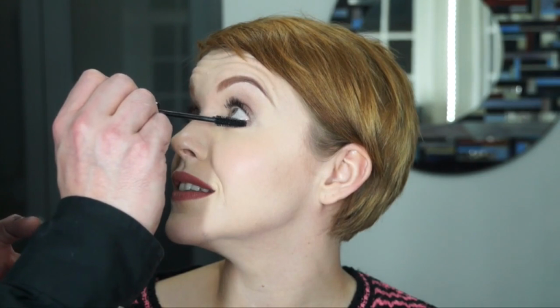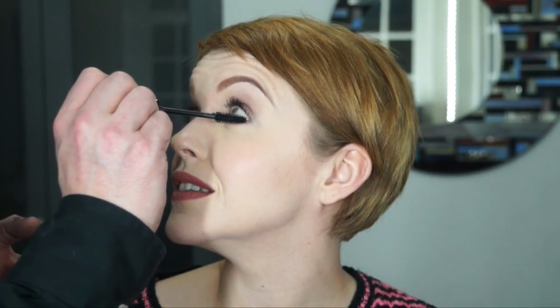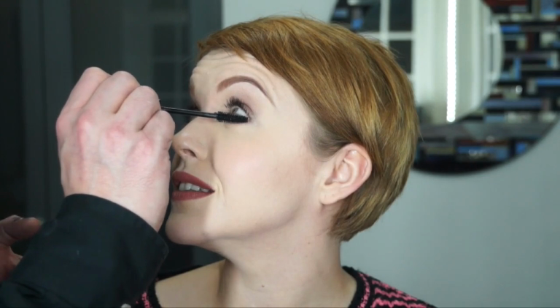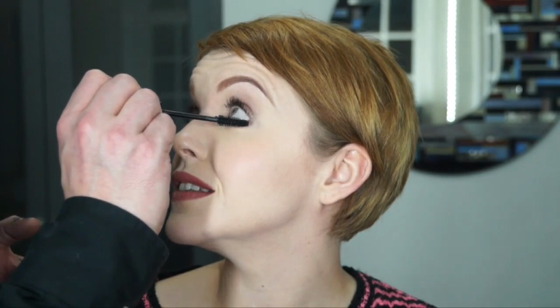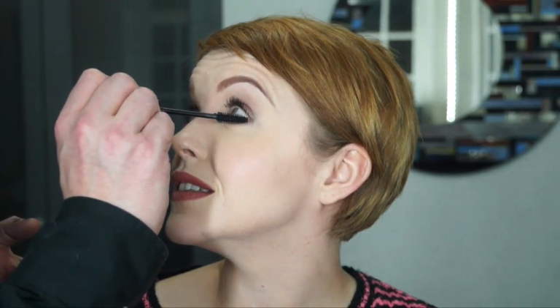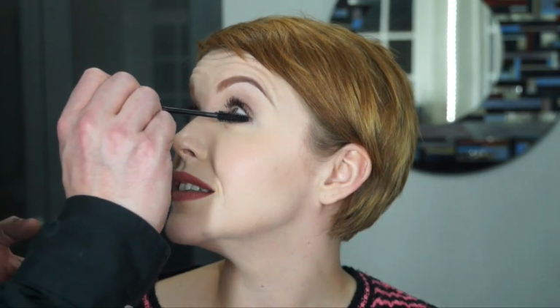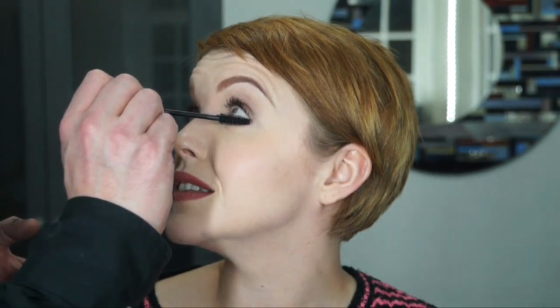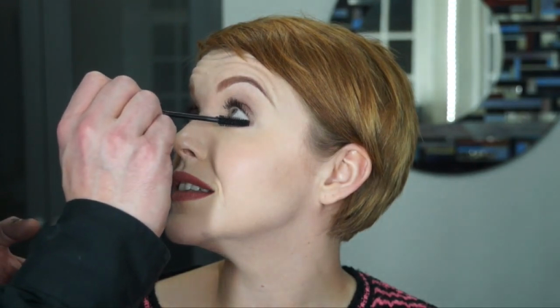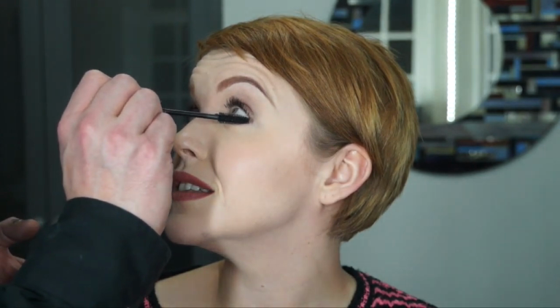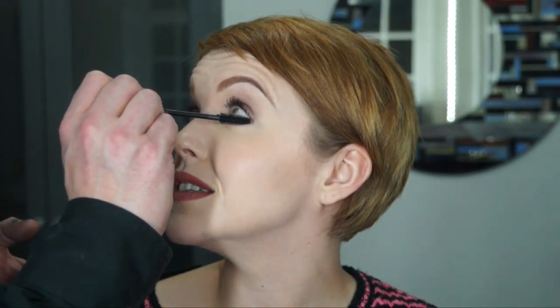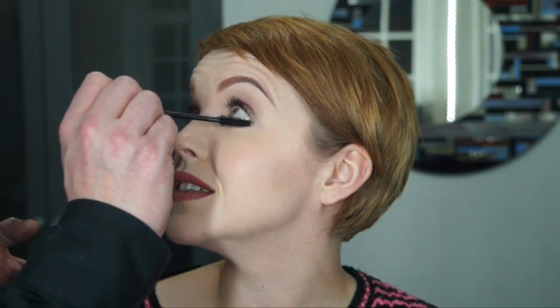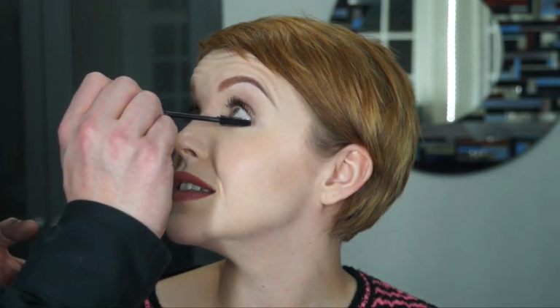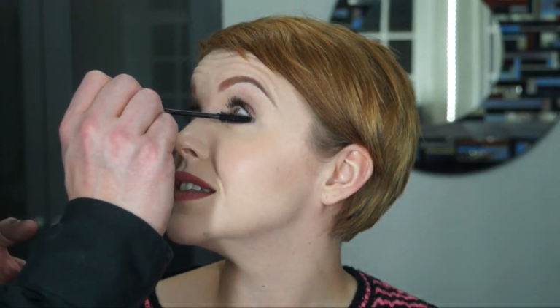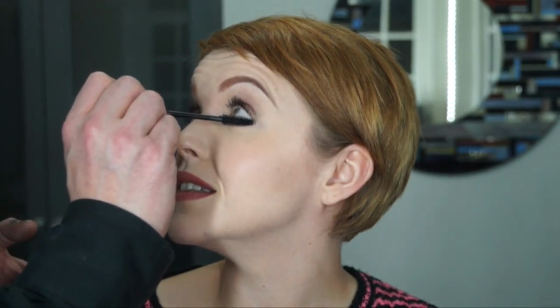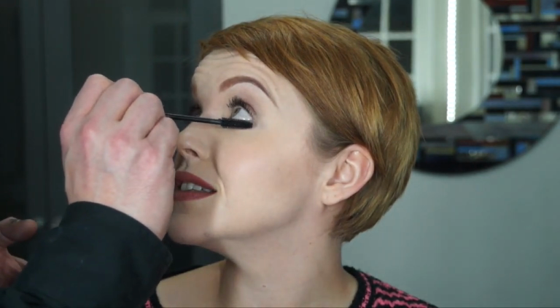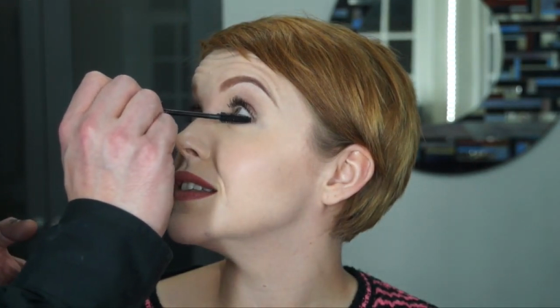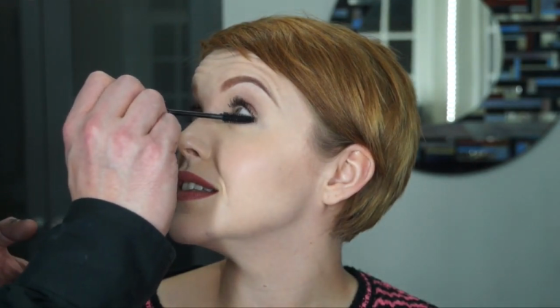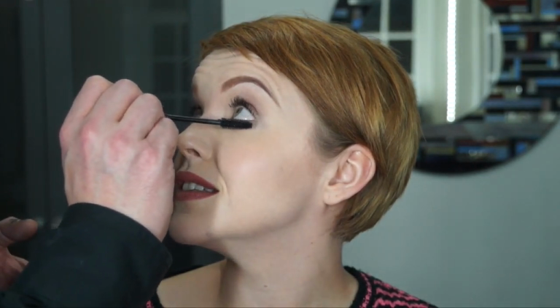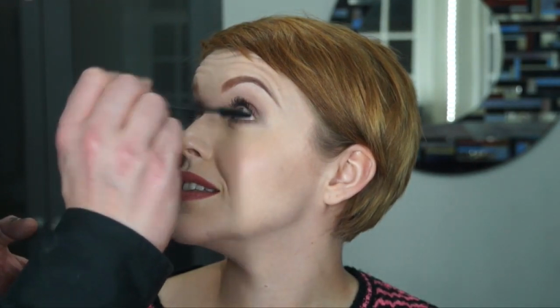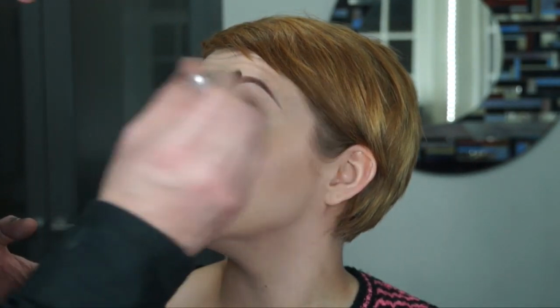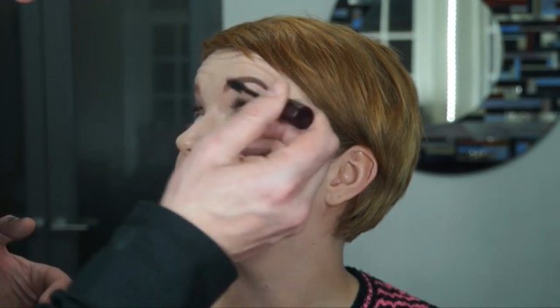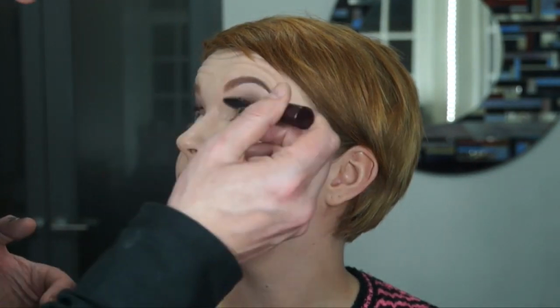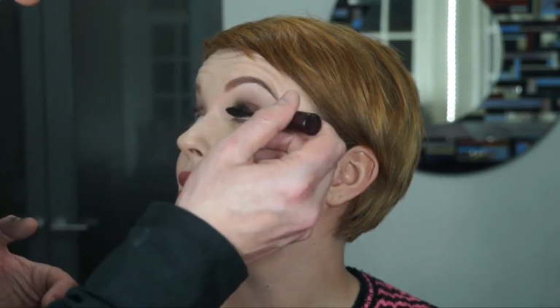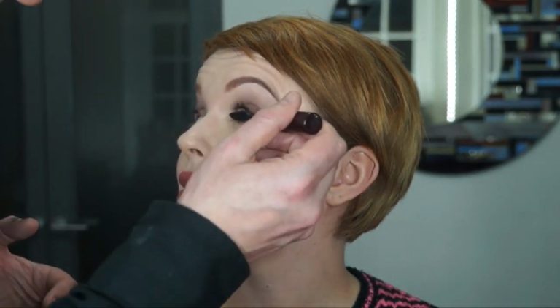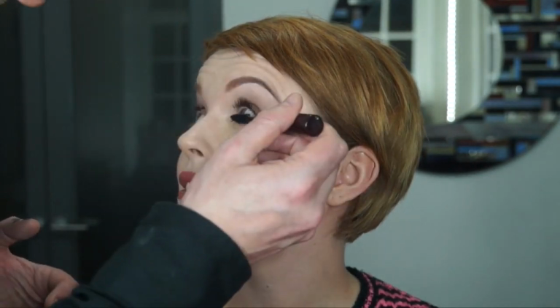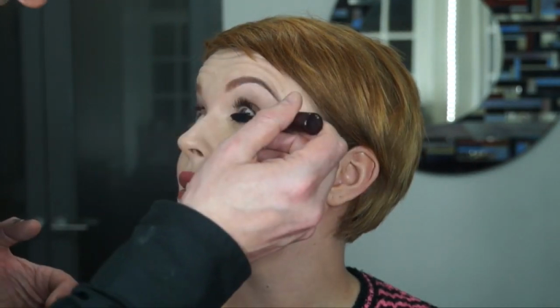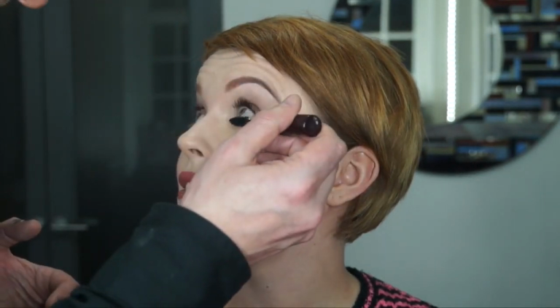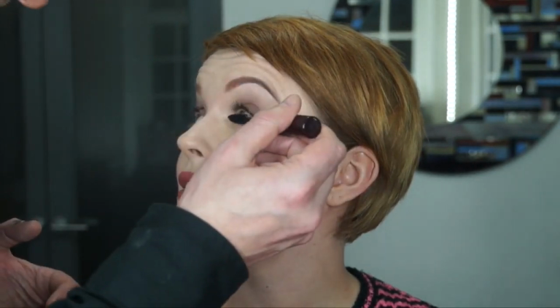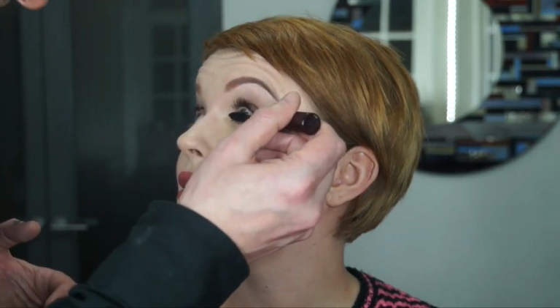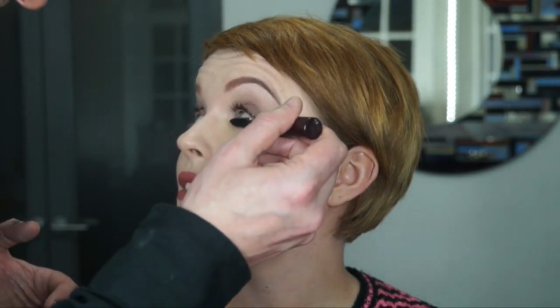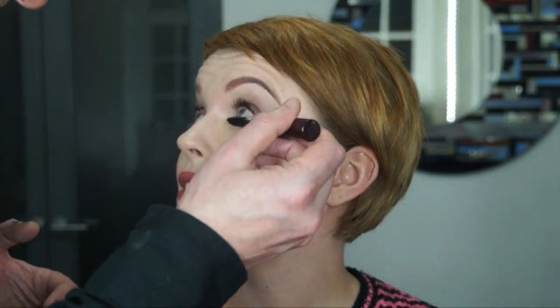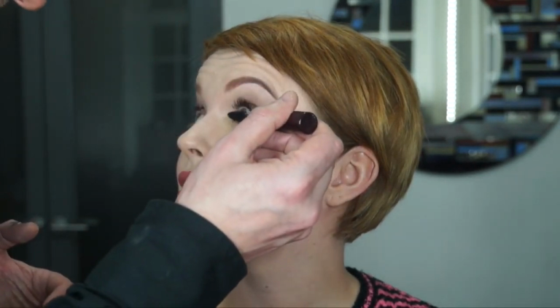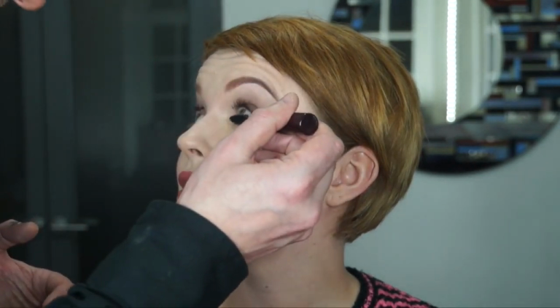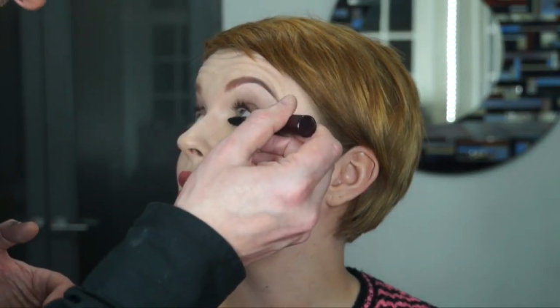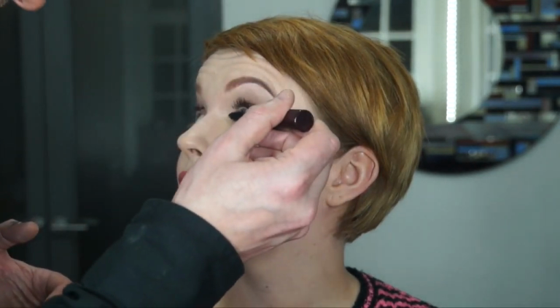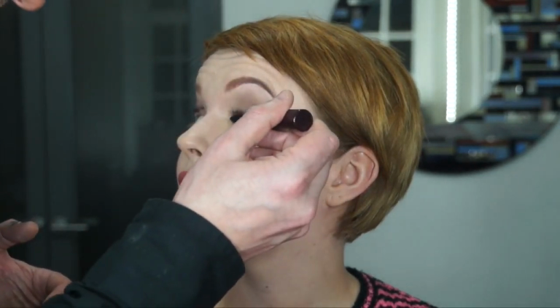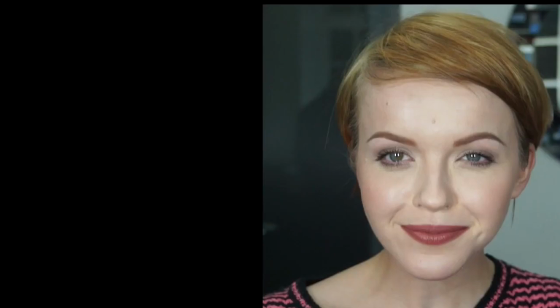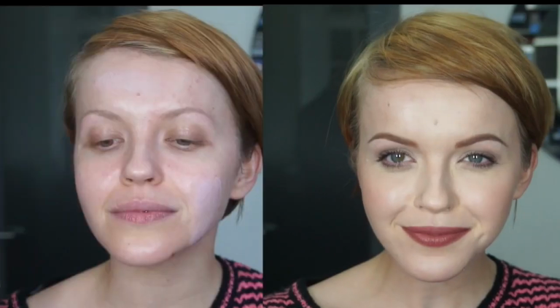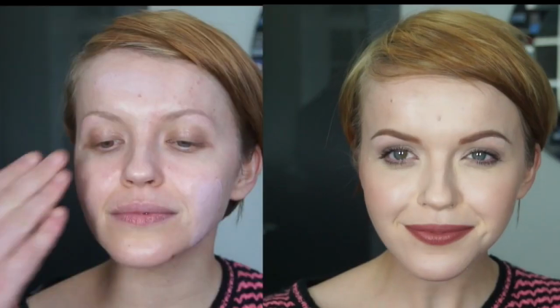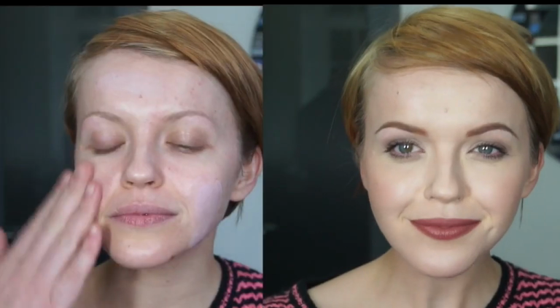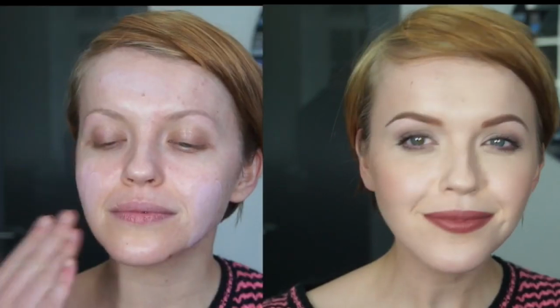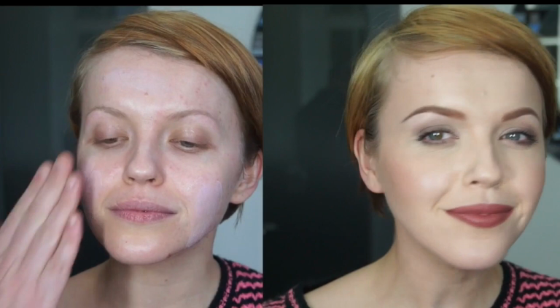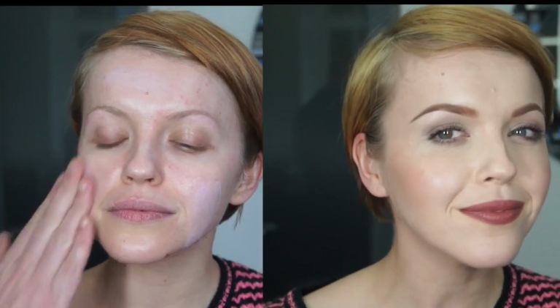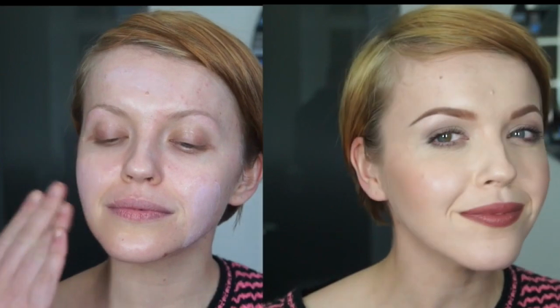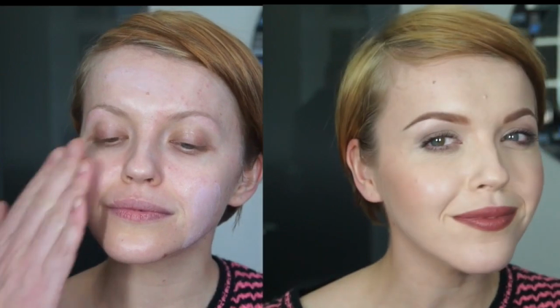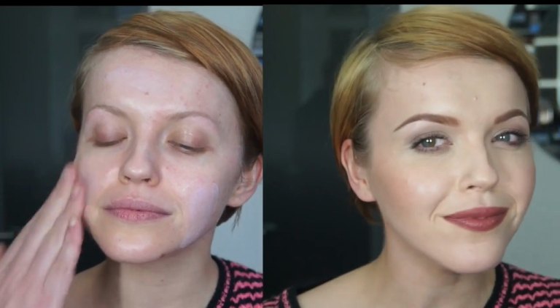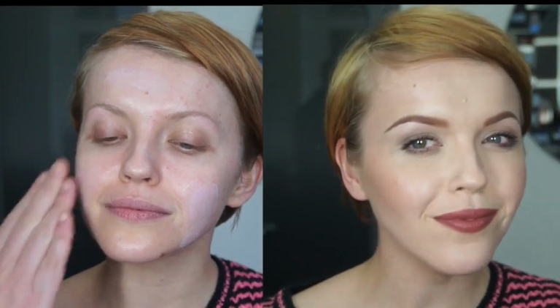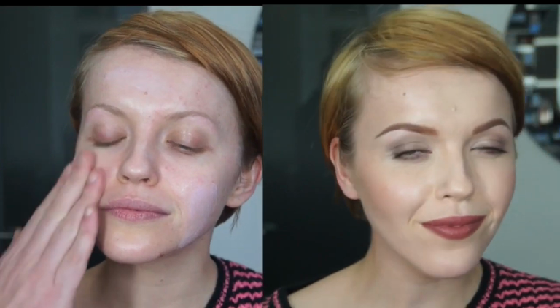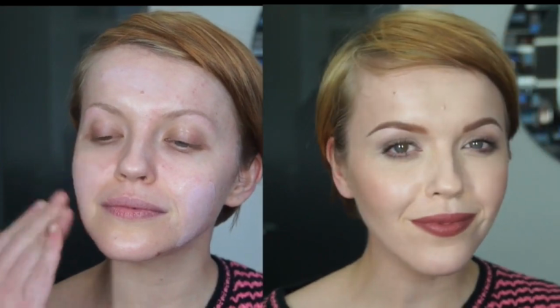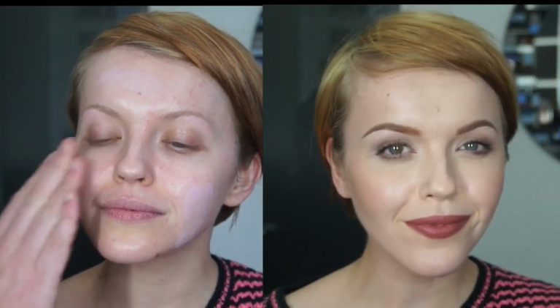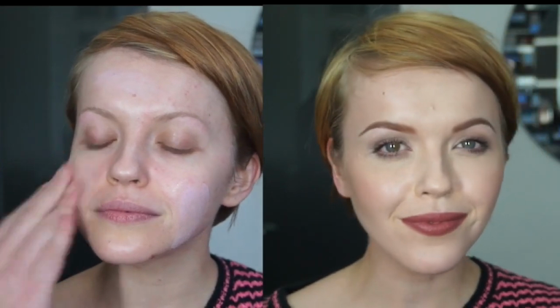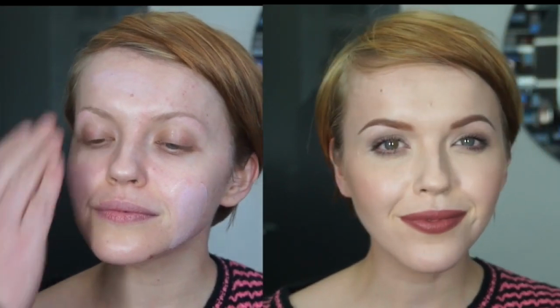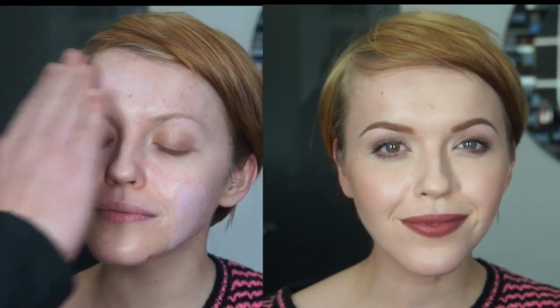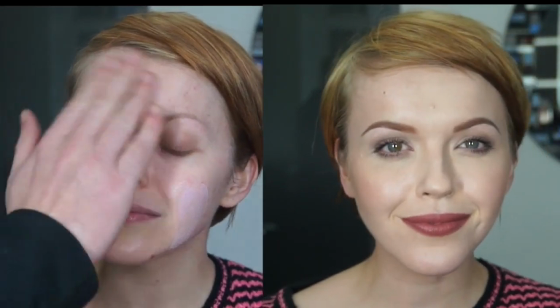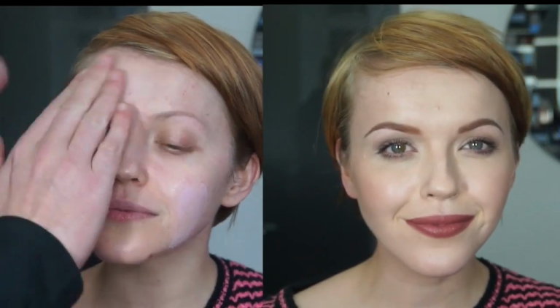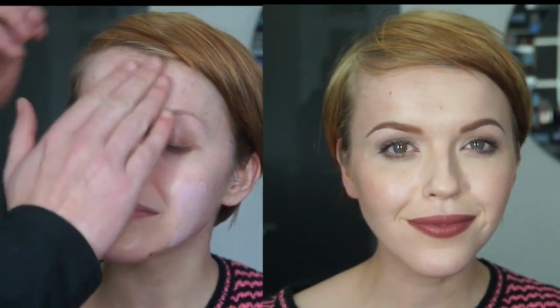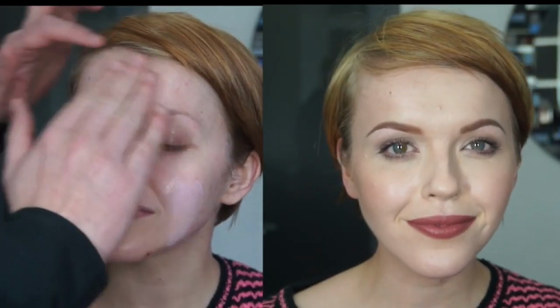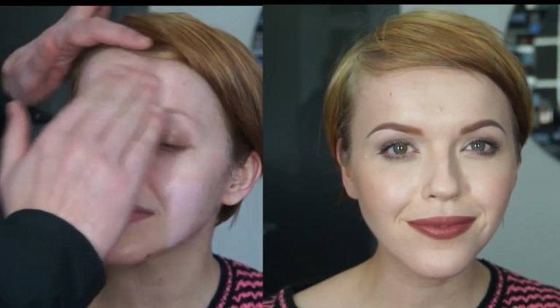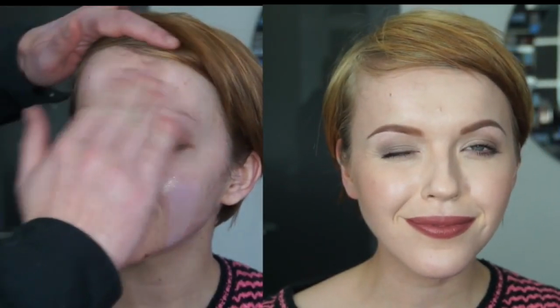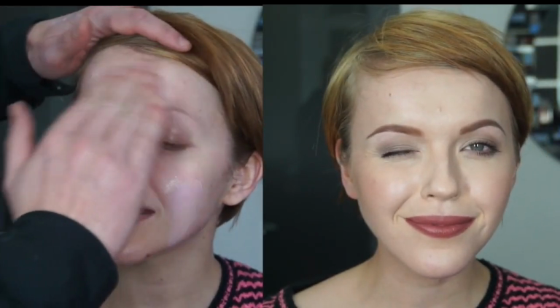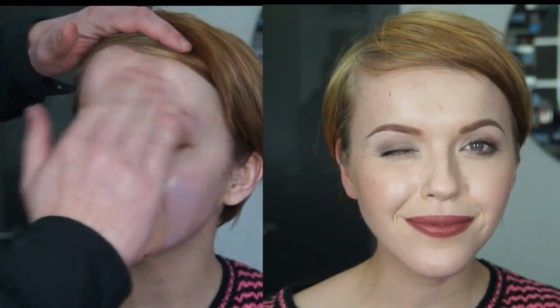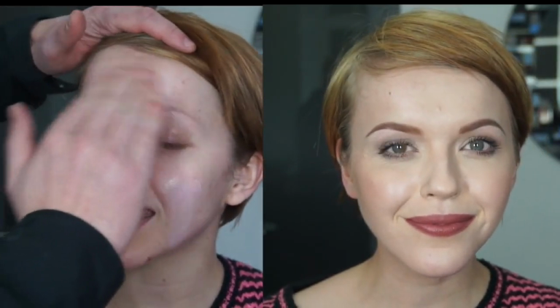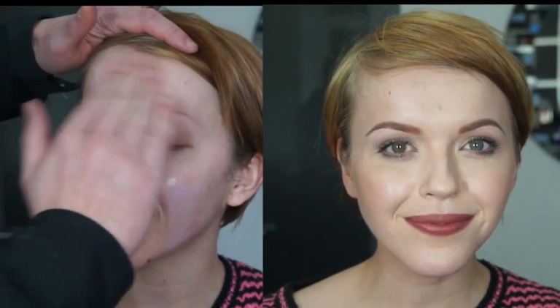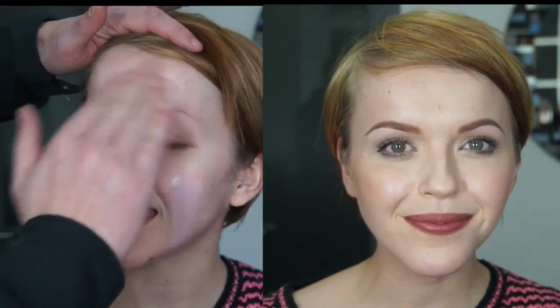I hope you like the look — it's a very wearable everyday look, I think. Thank you very much for your time and I will see you all soon. Bye bye!